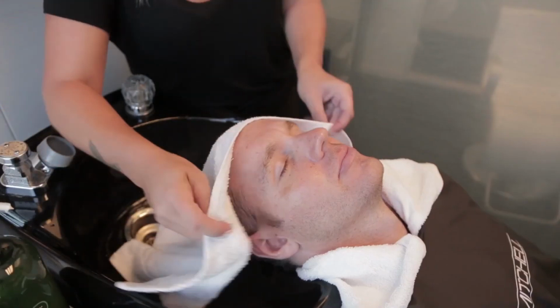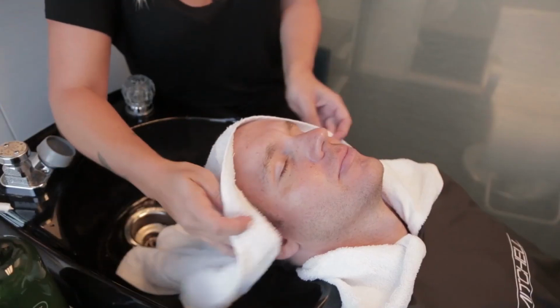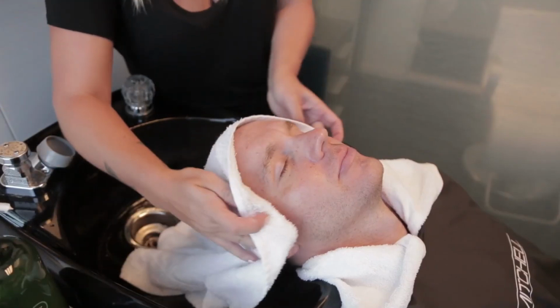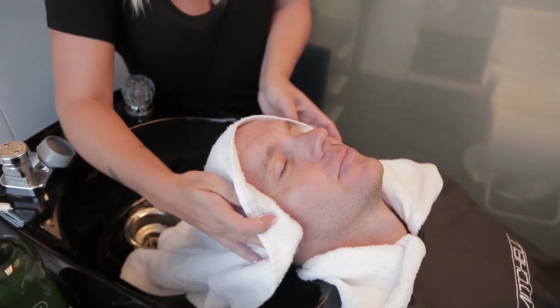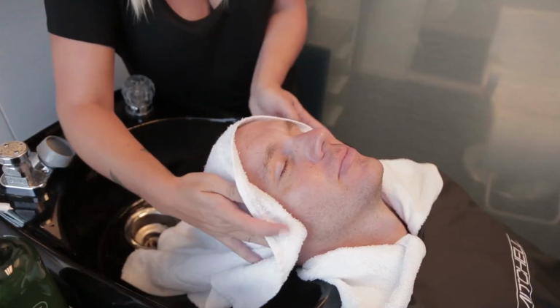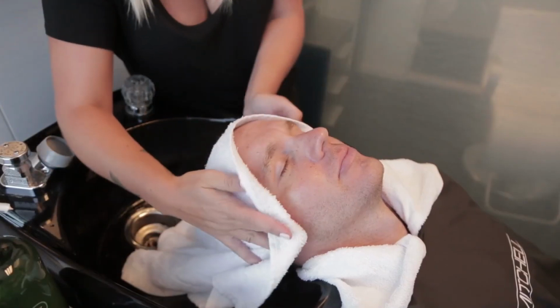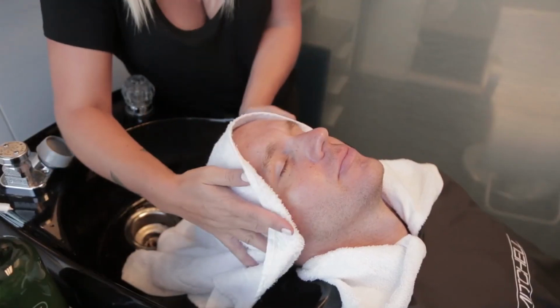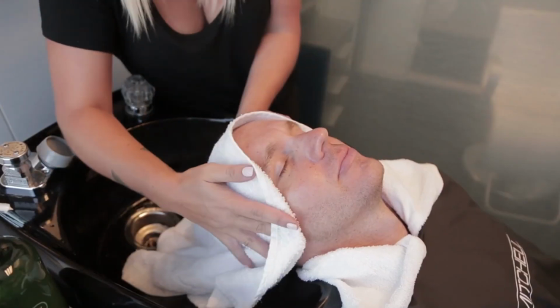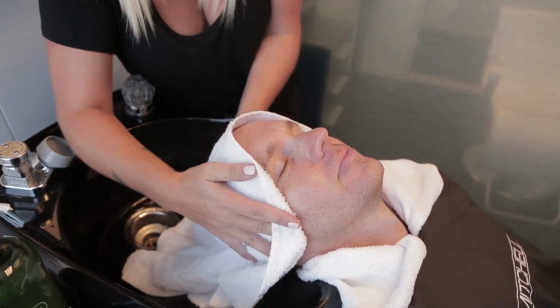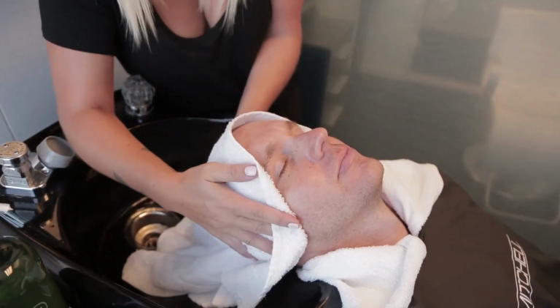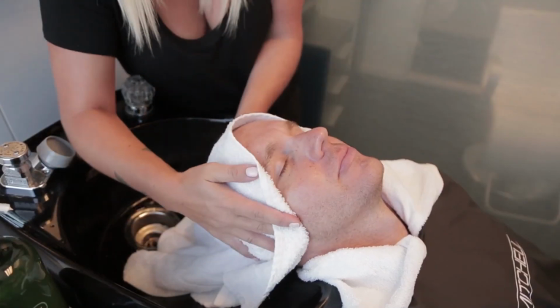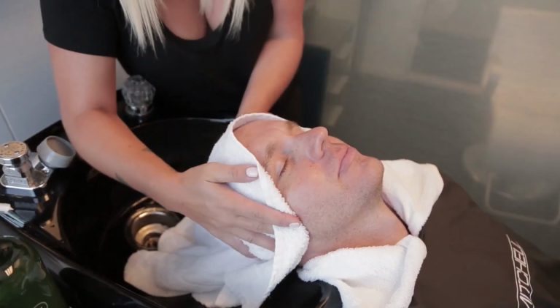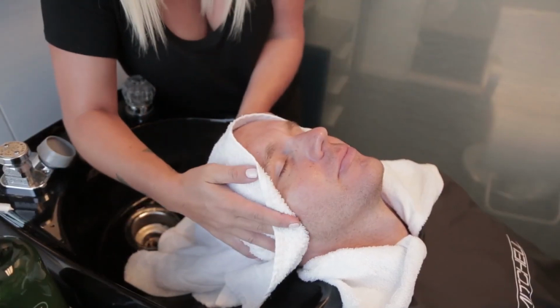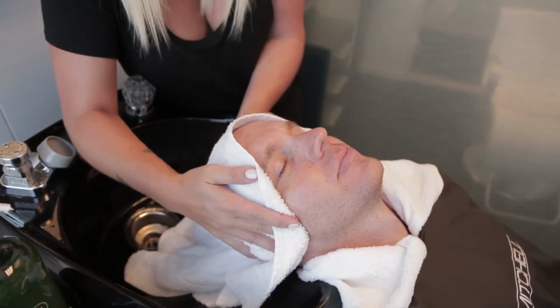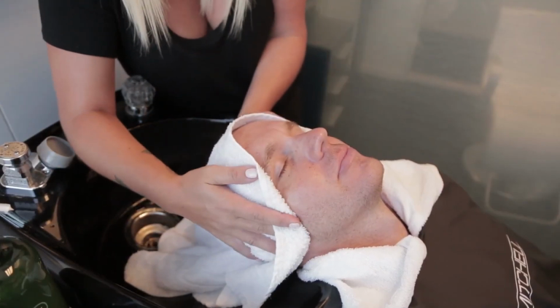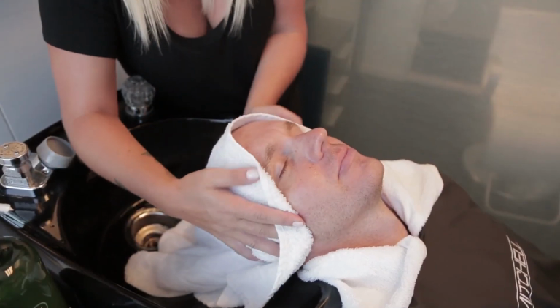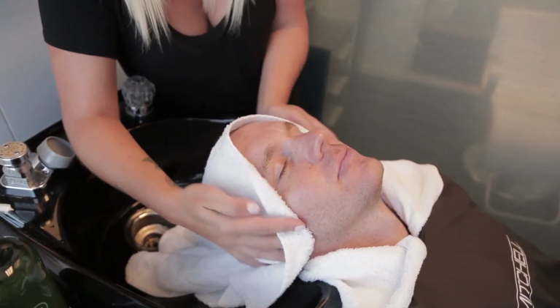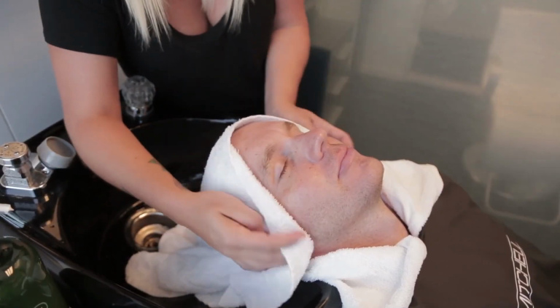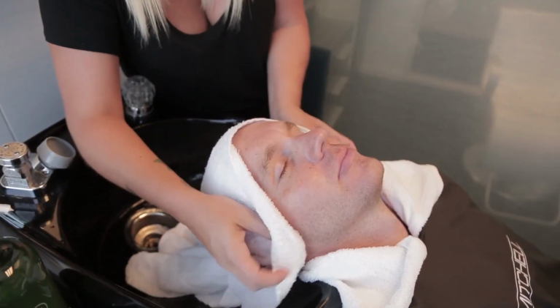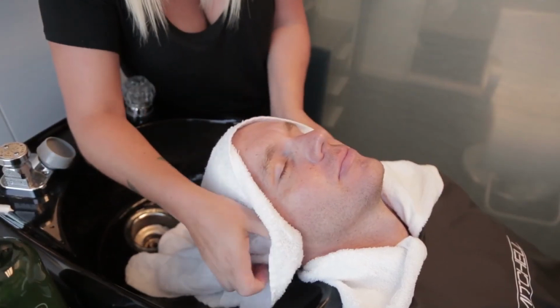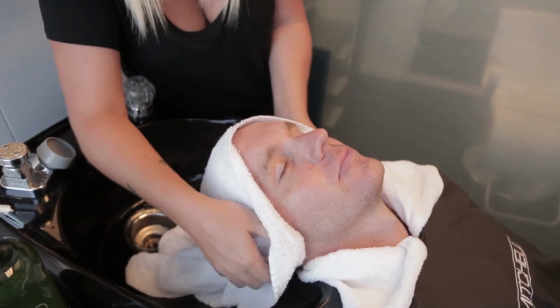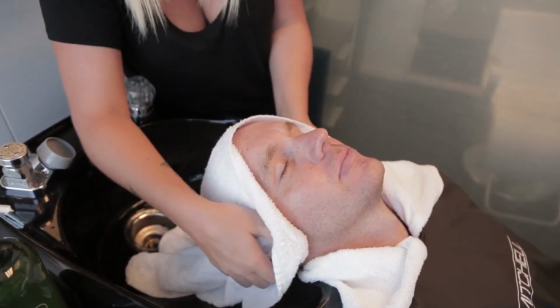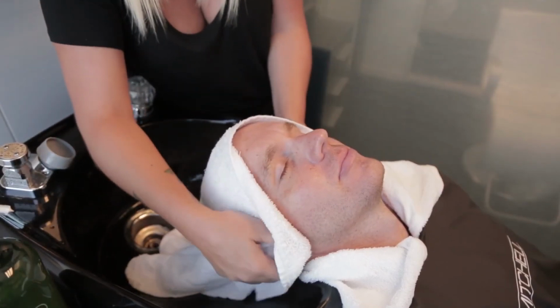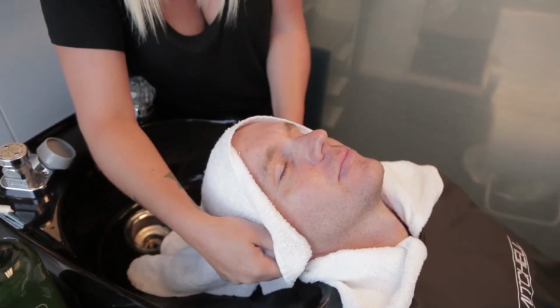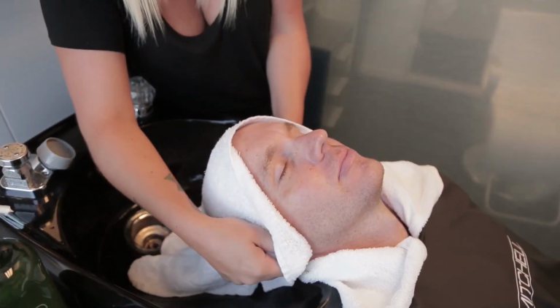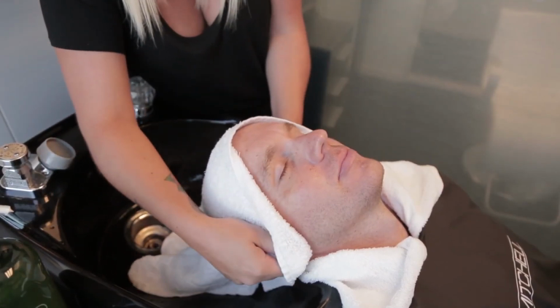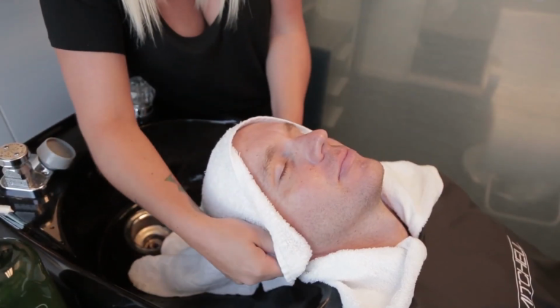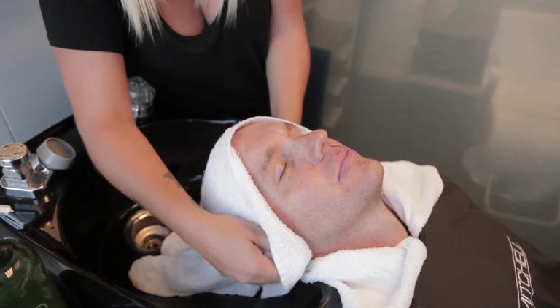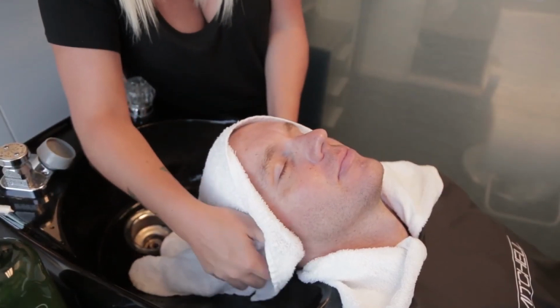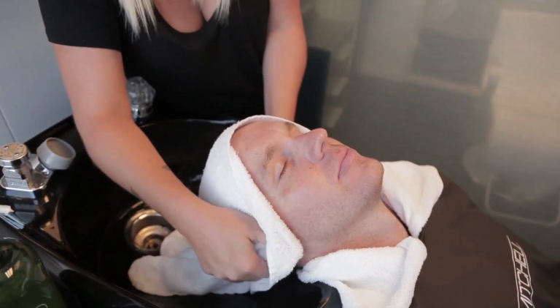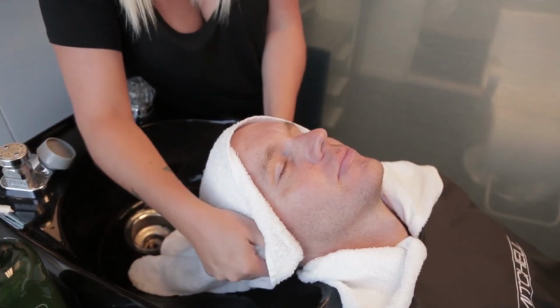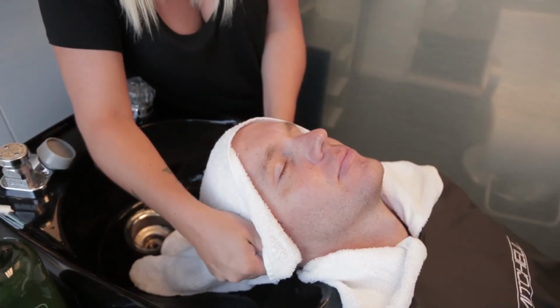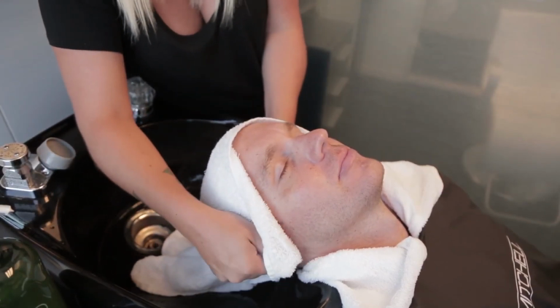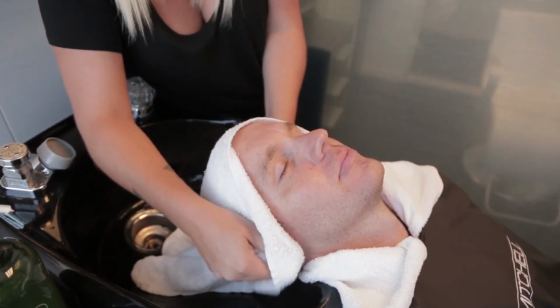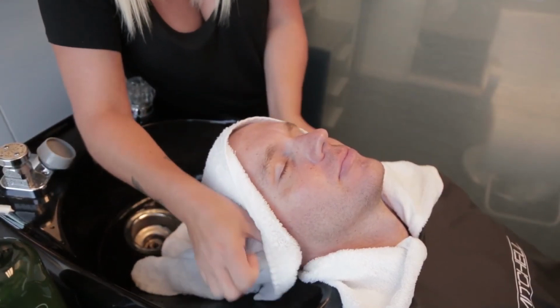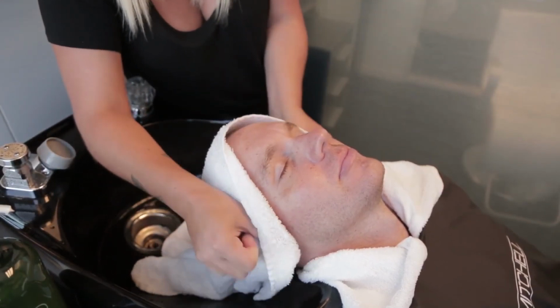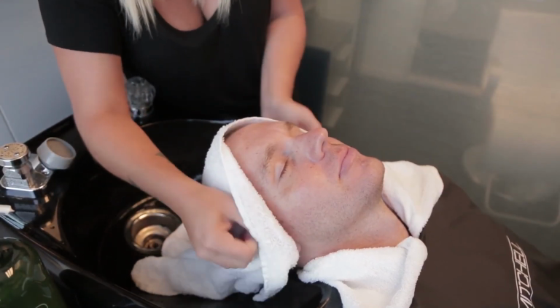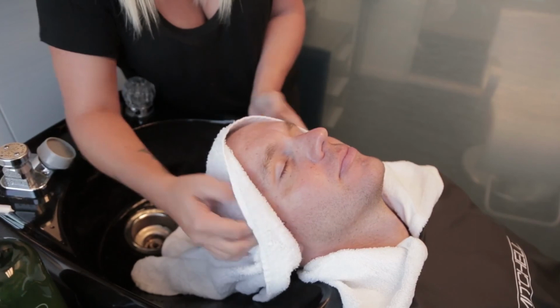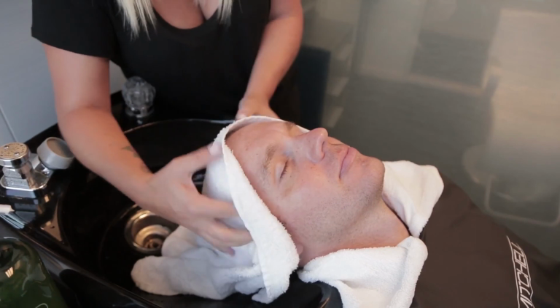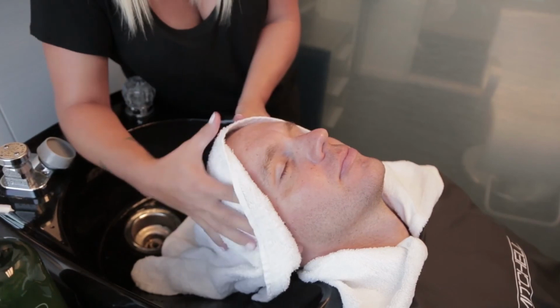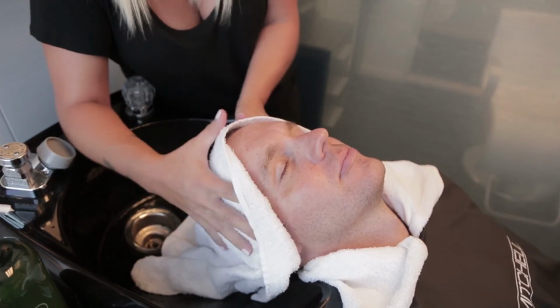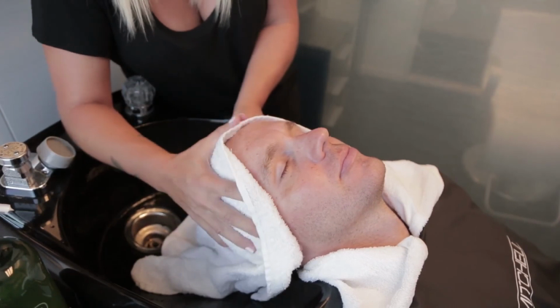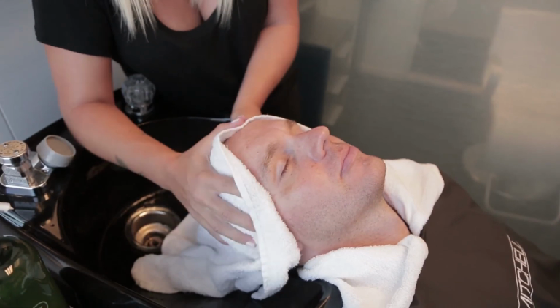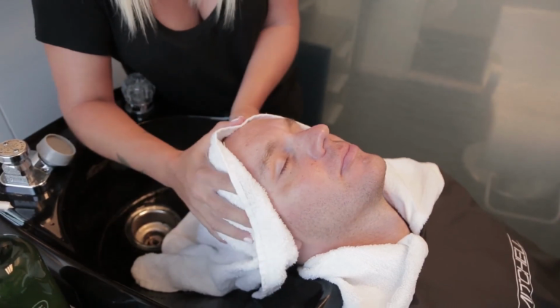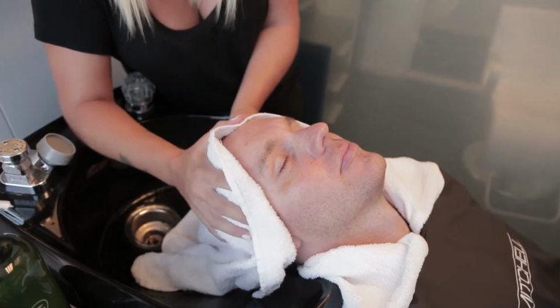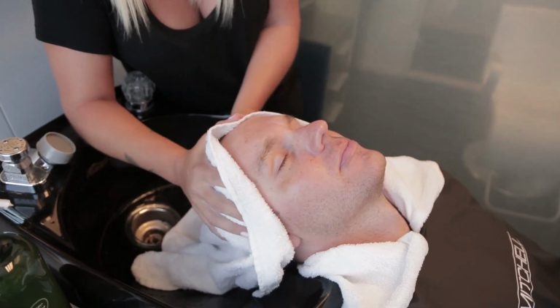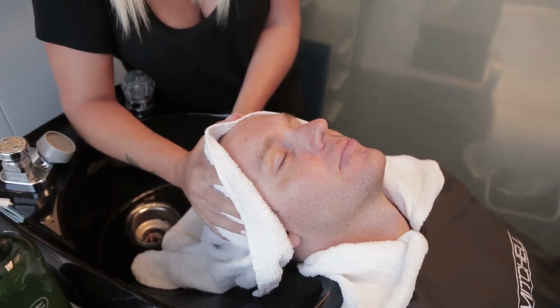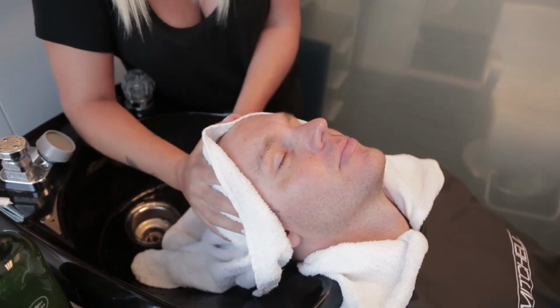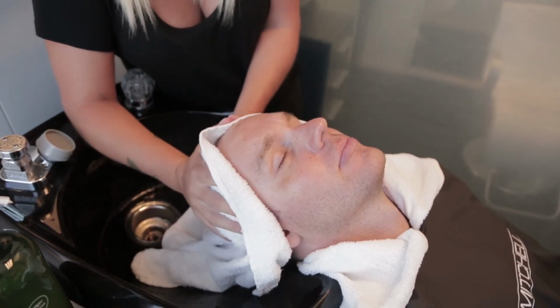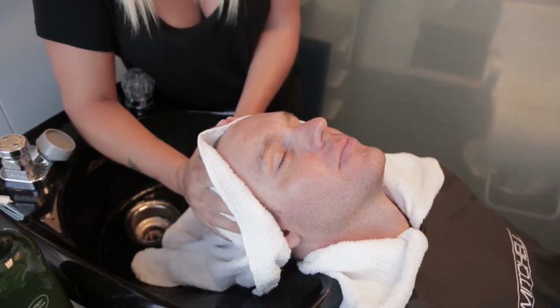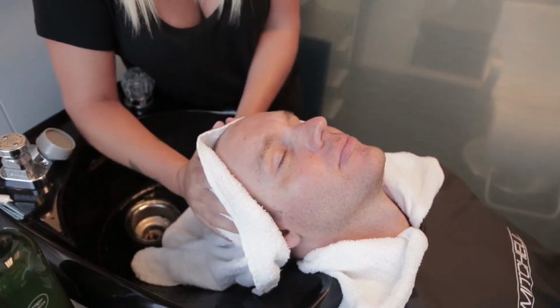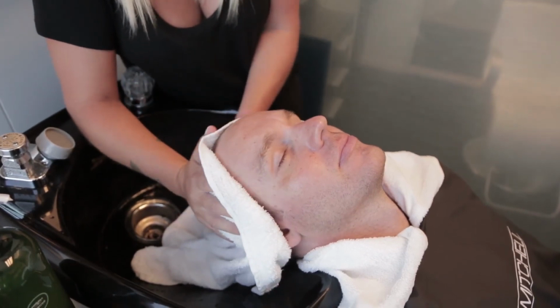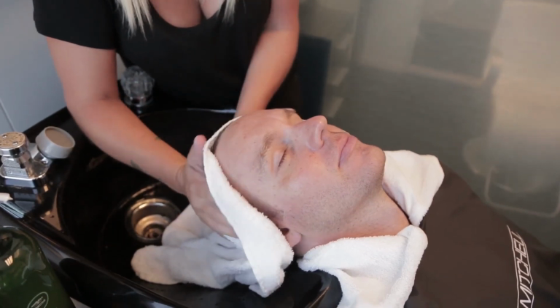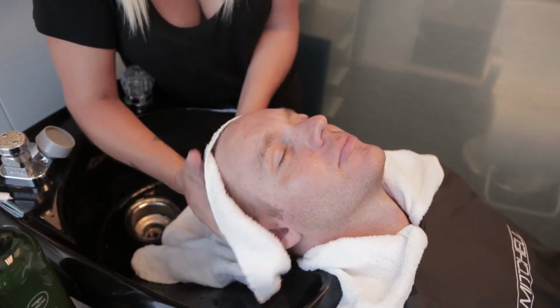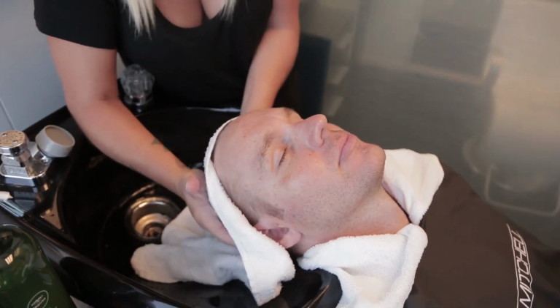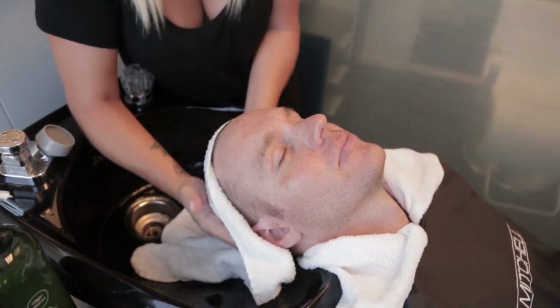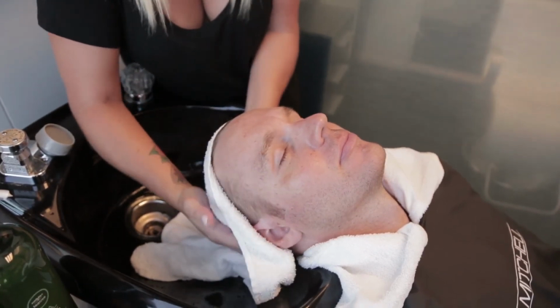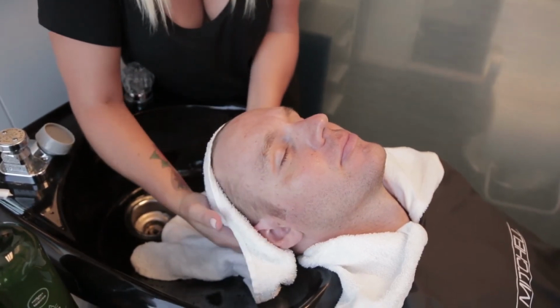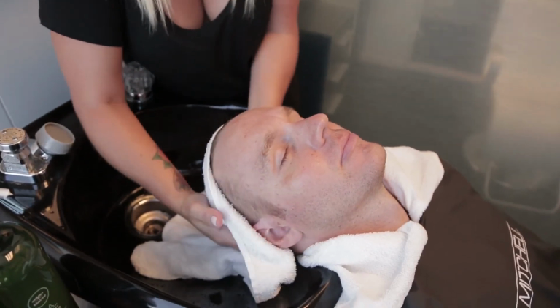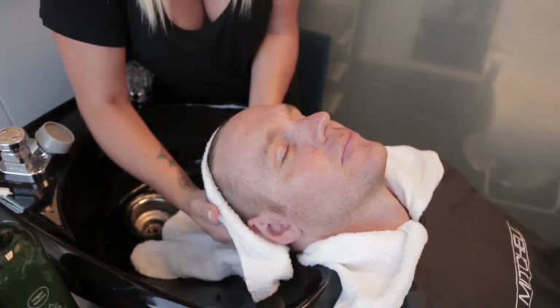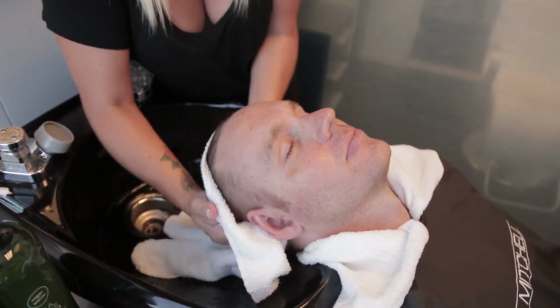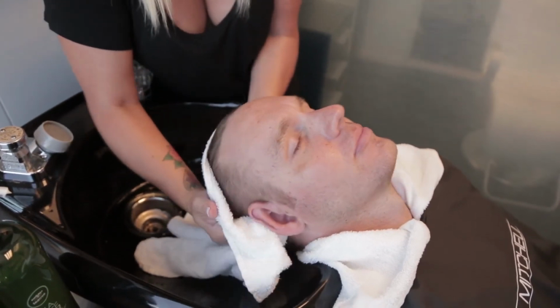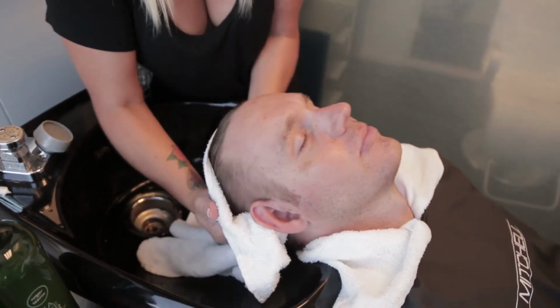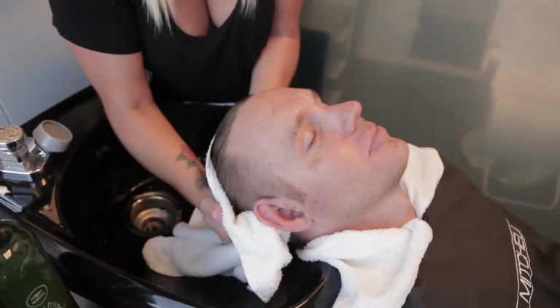The Tea Tree VIP Service — Massage, Refresh, Renew.